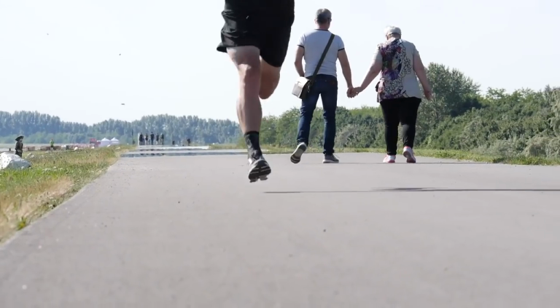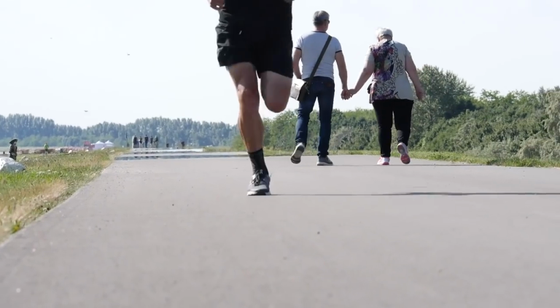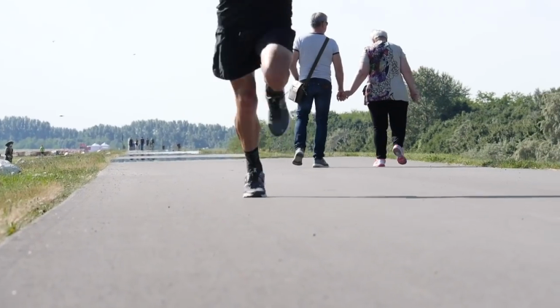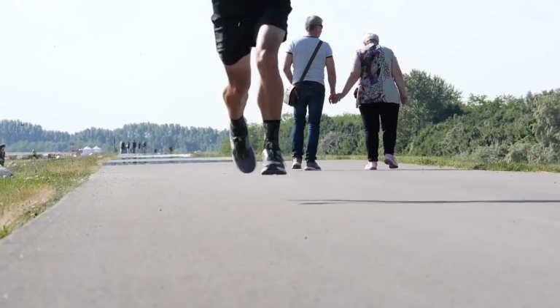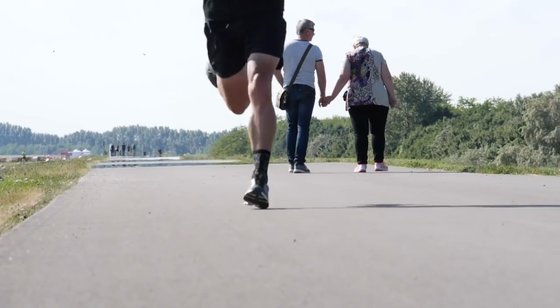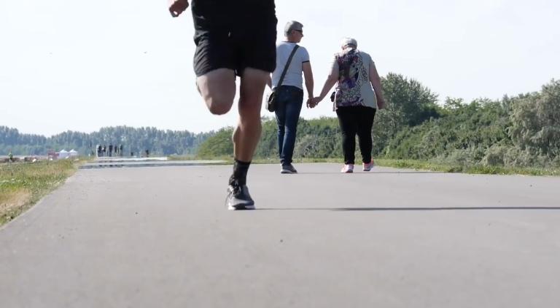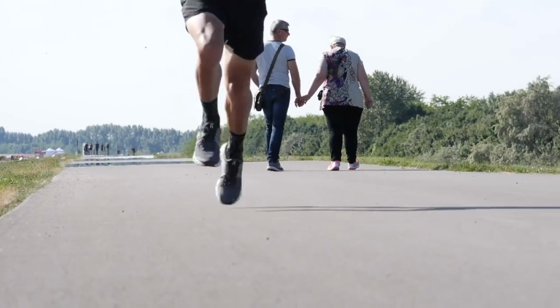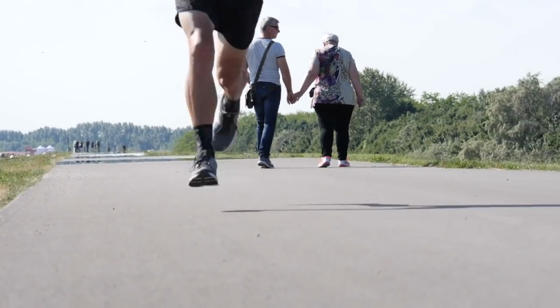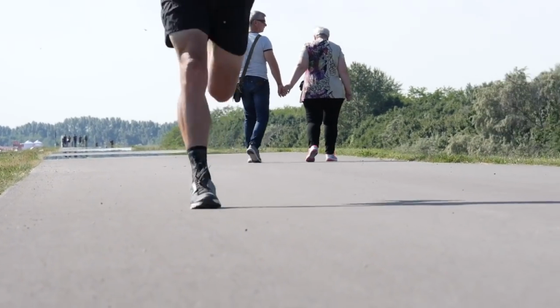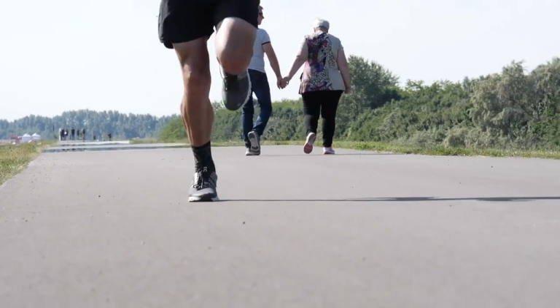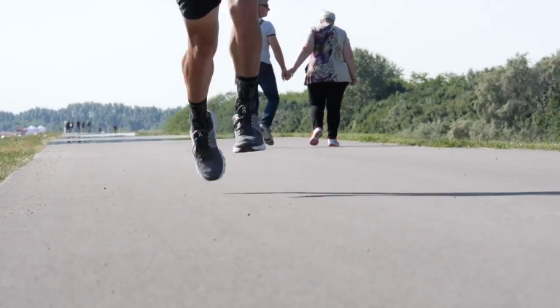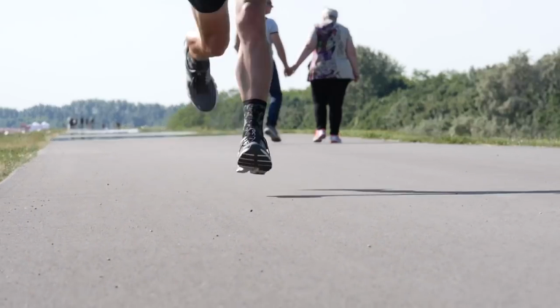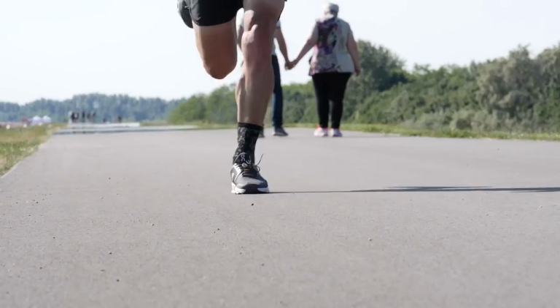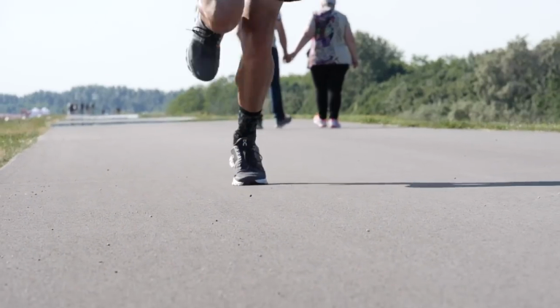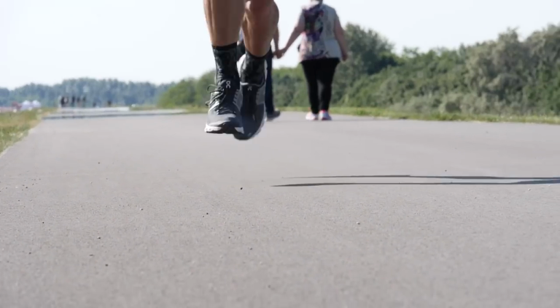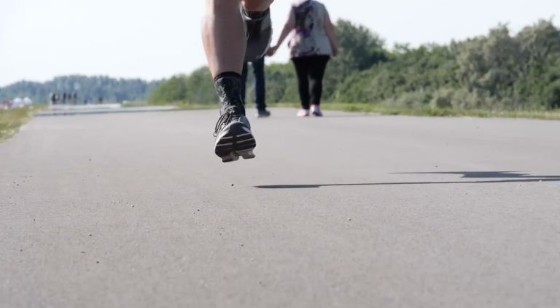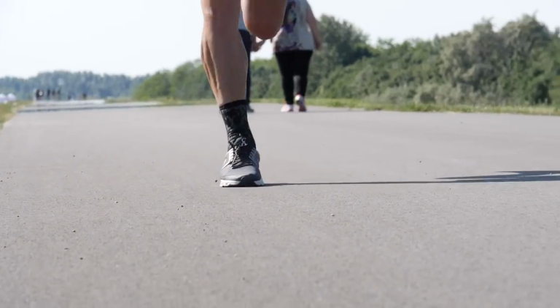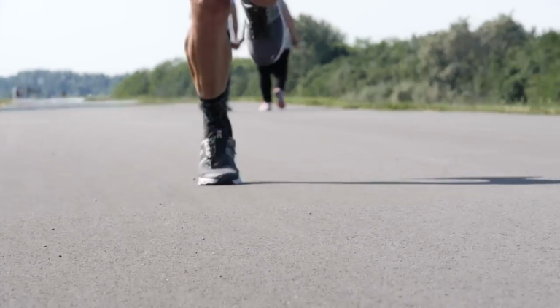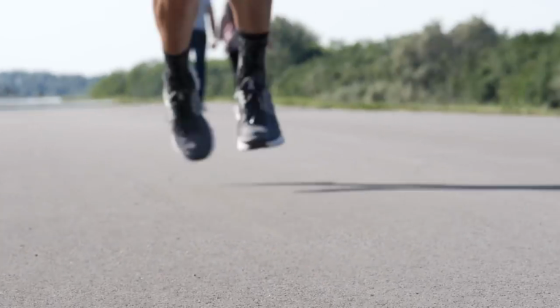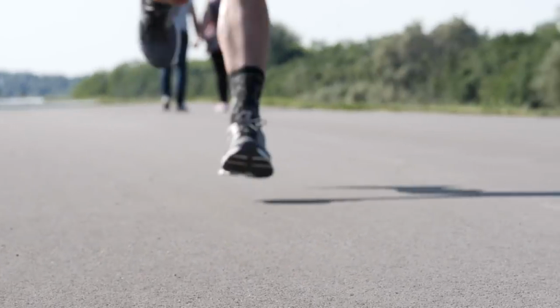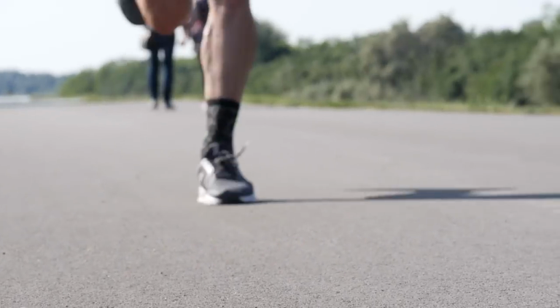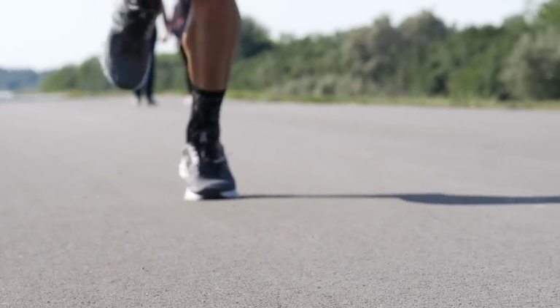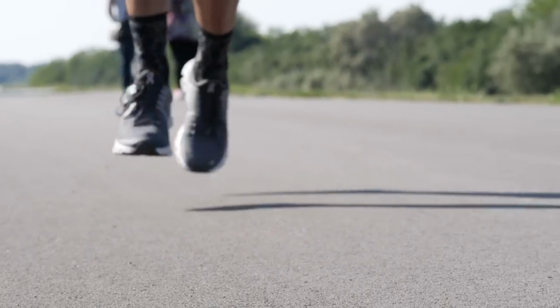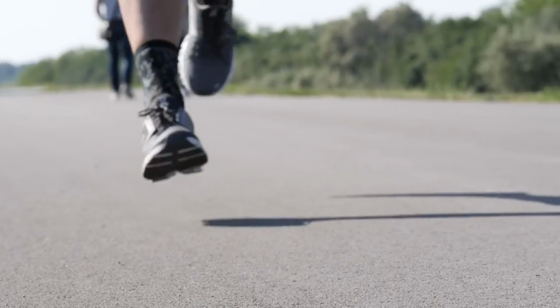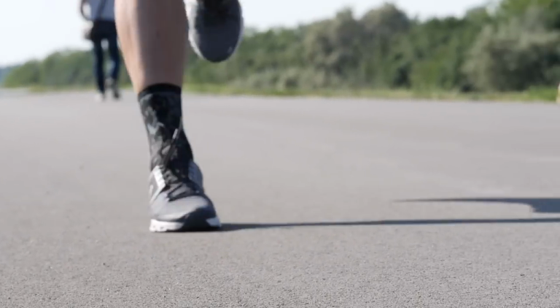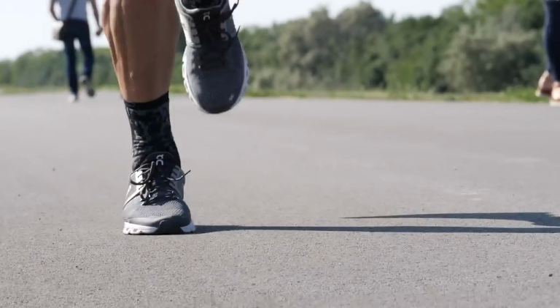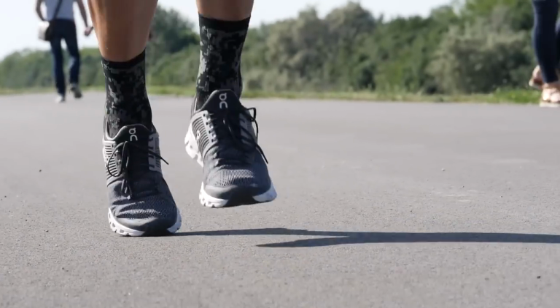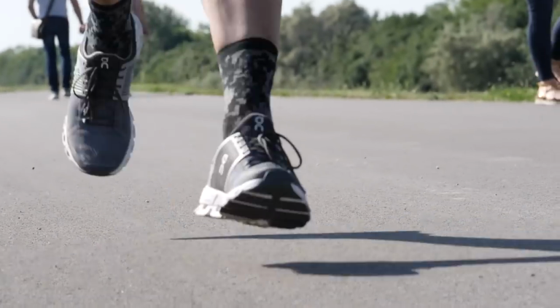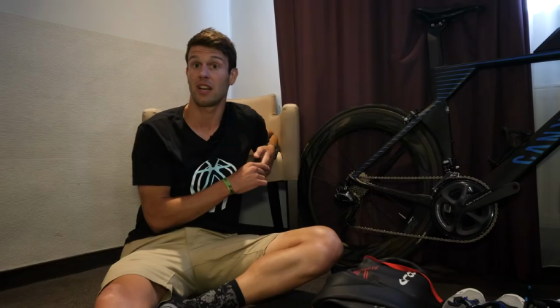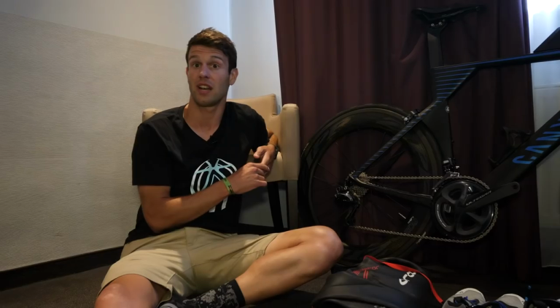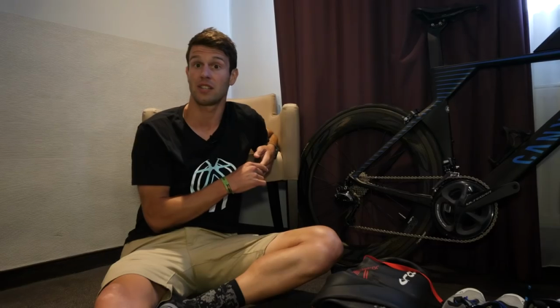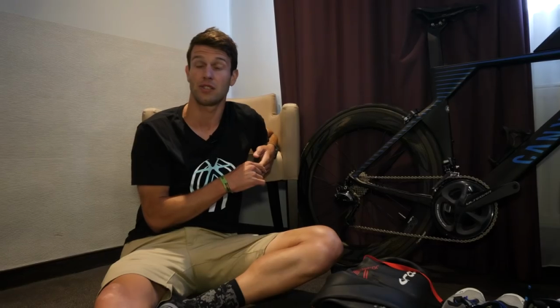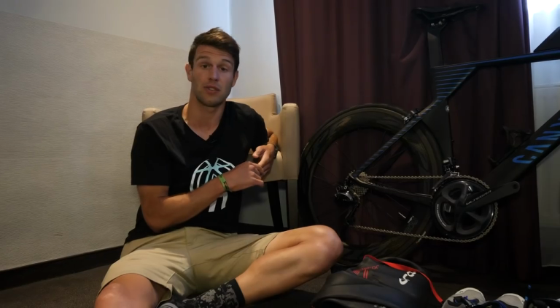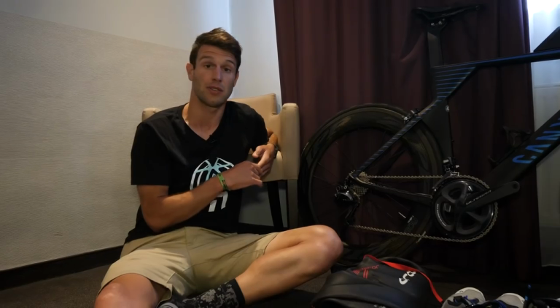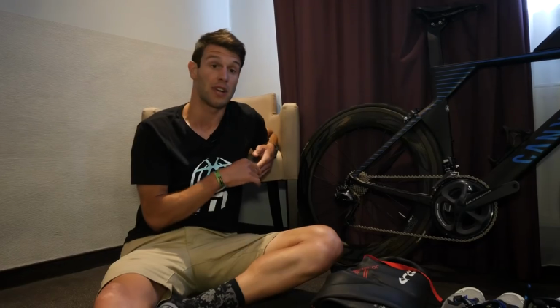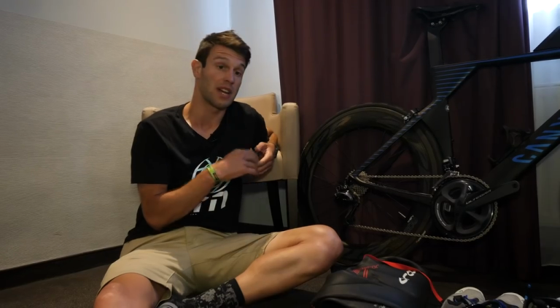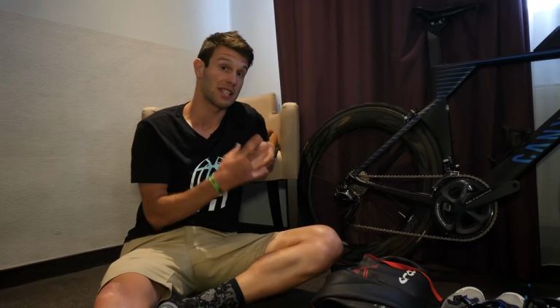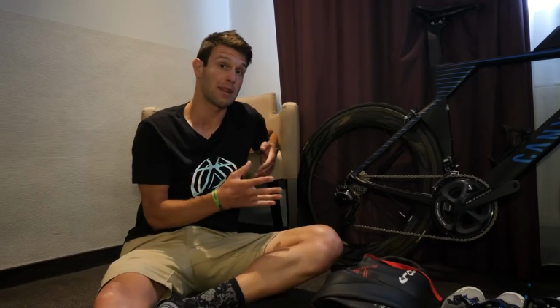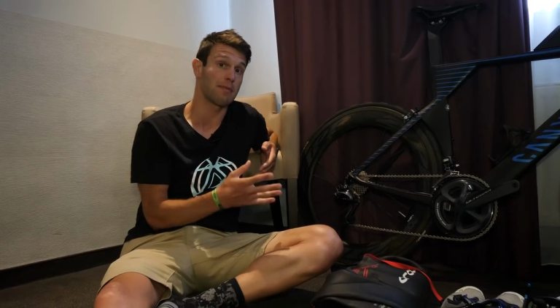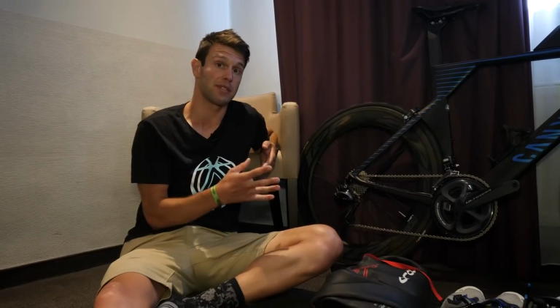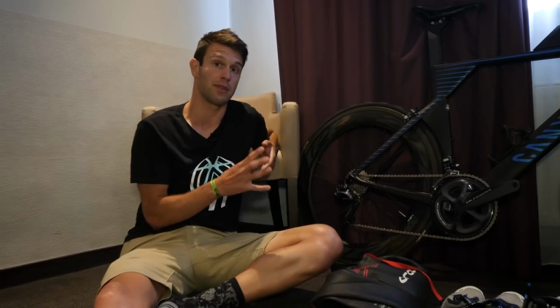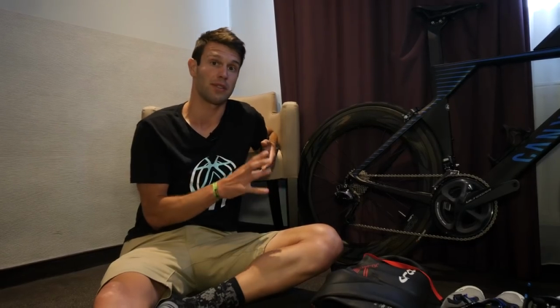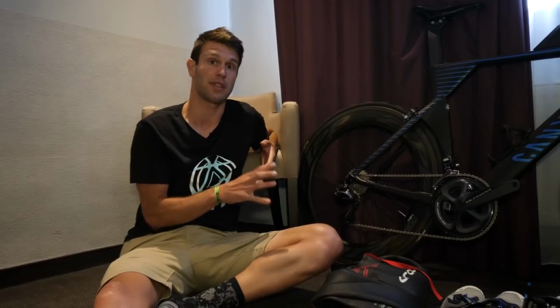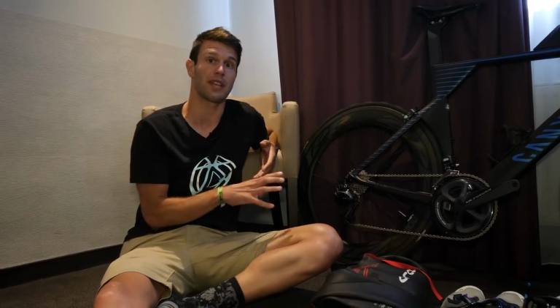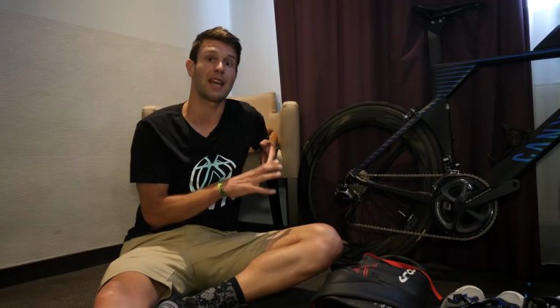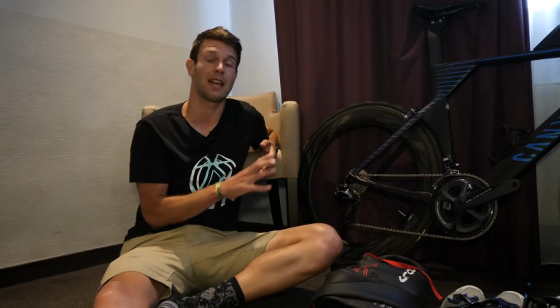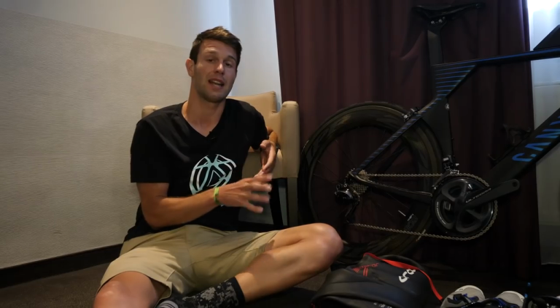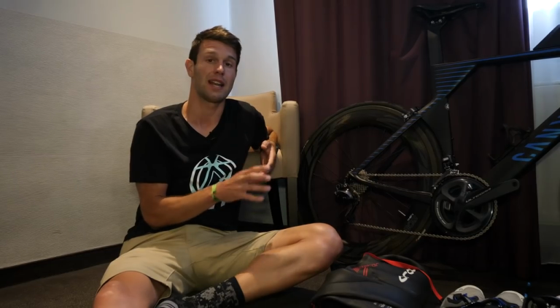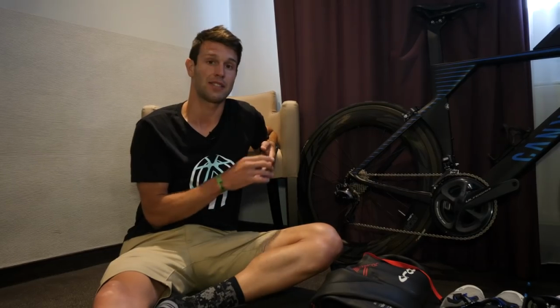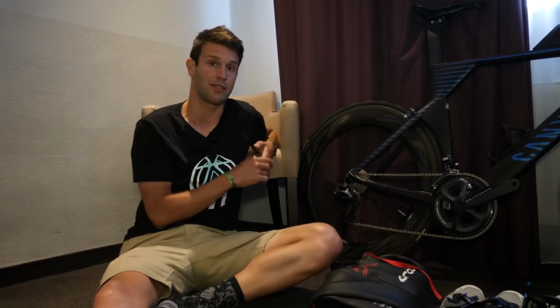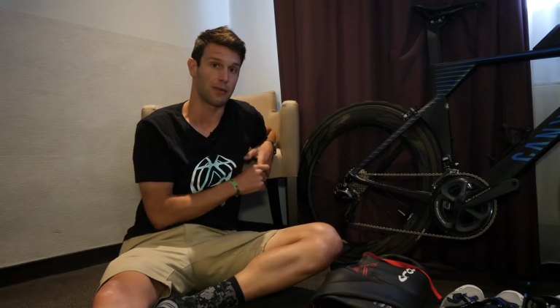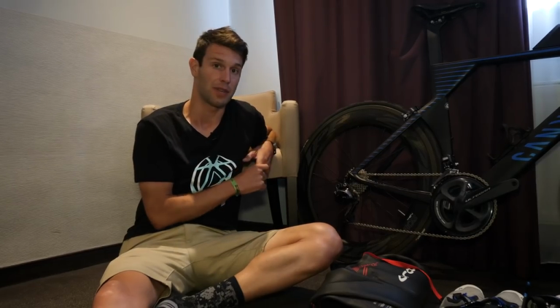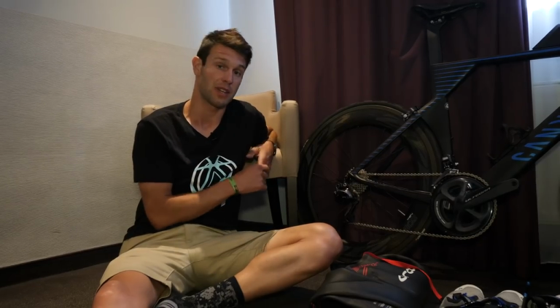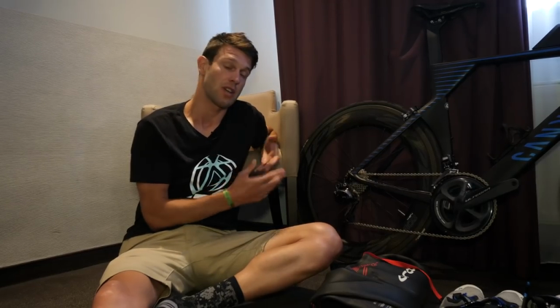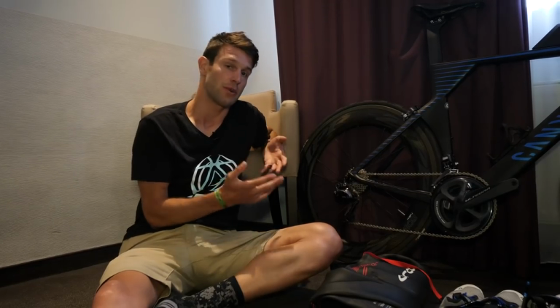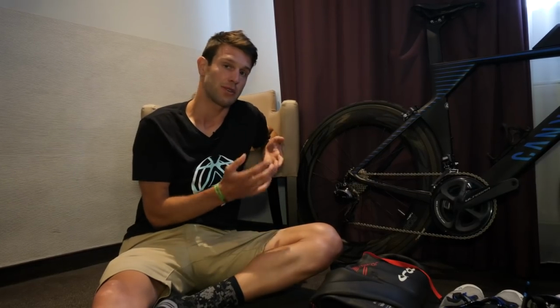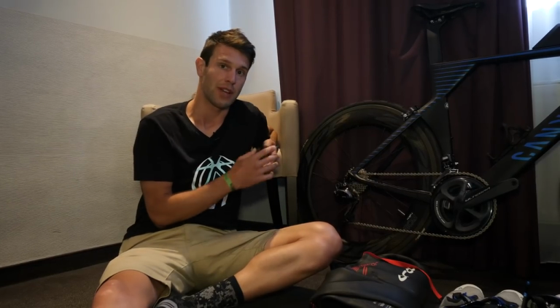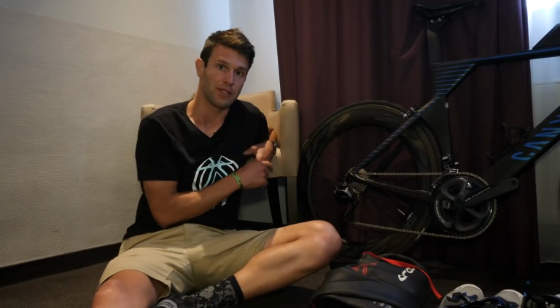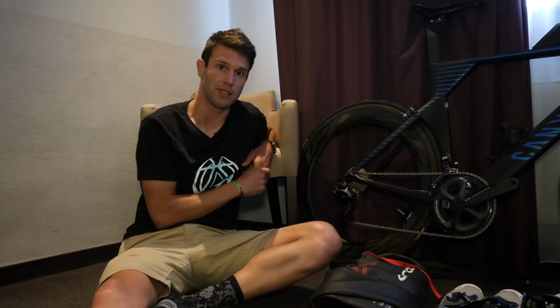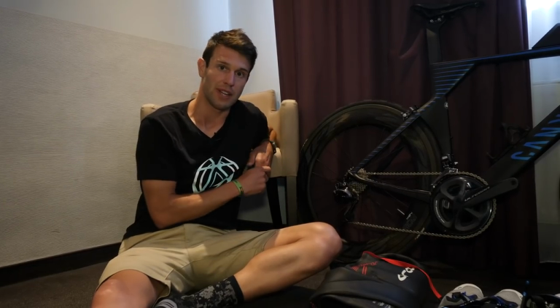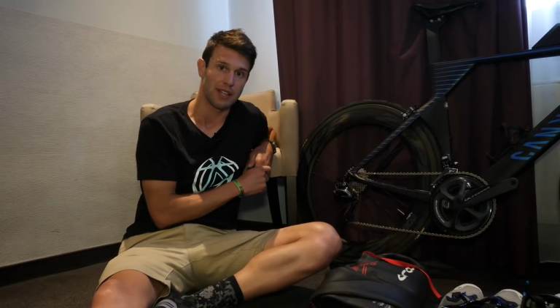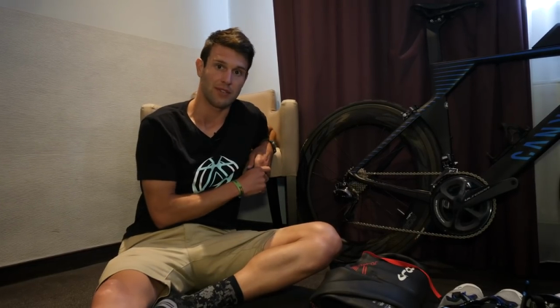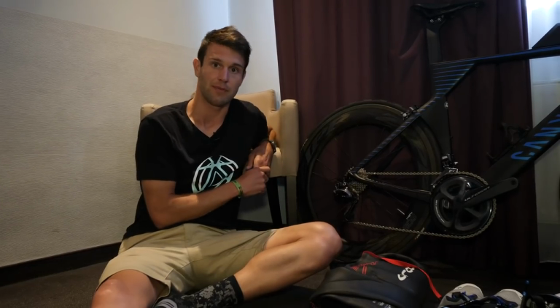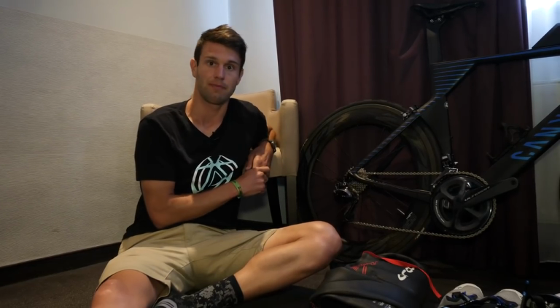Now obviously this is entirely personal. Some athletes actually like to do a similar sort of thing later in the week, which we'll get onto later on.